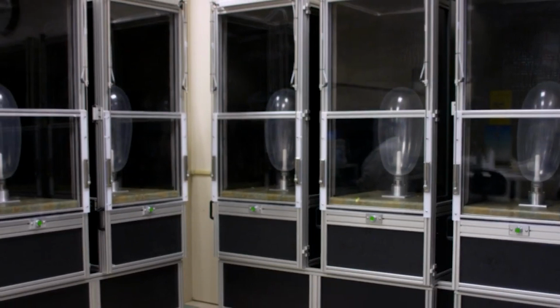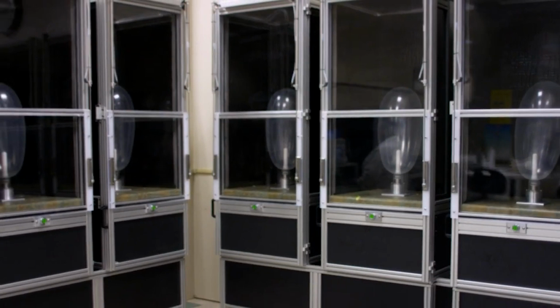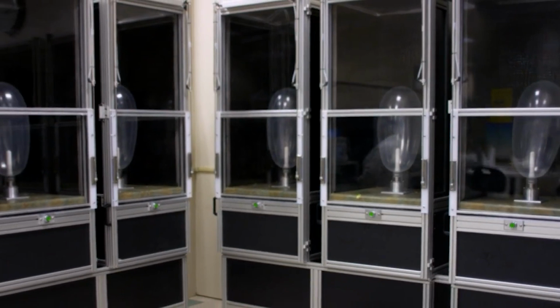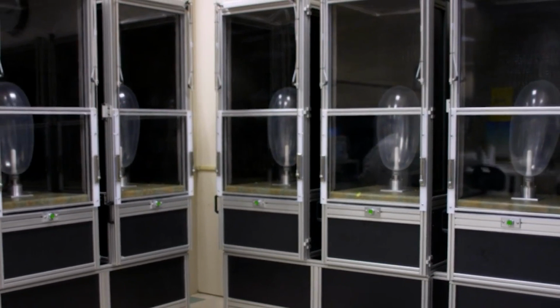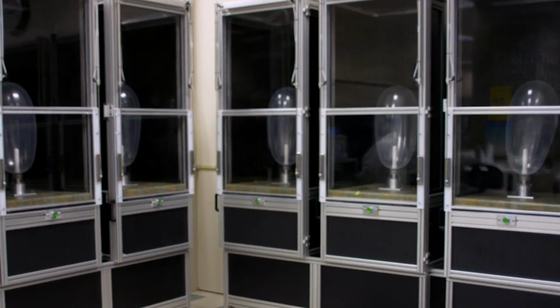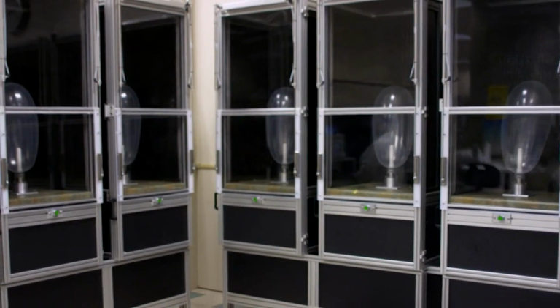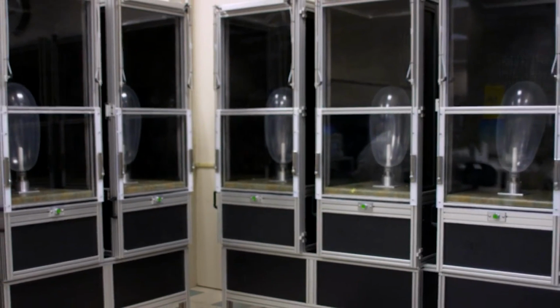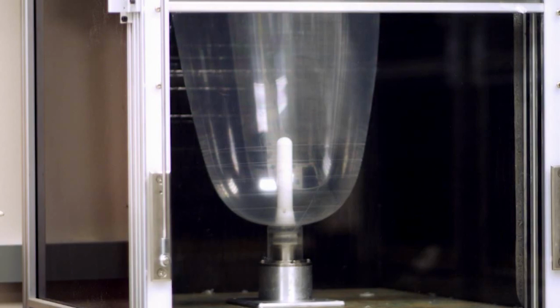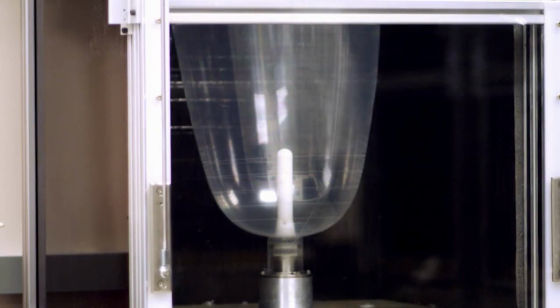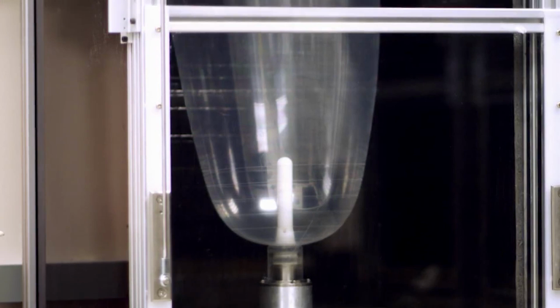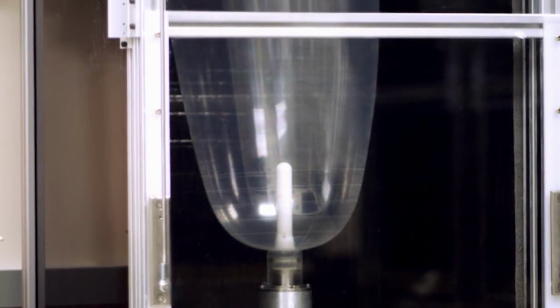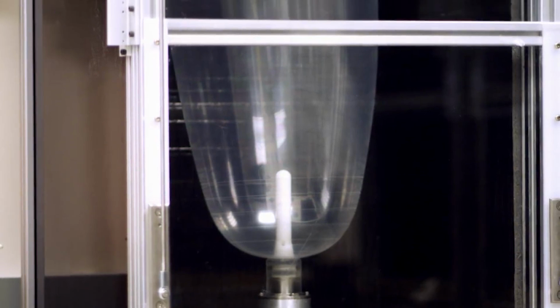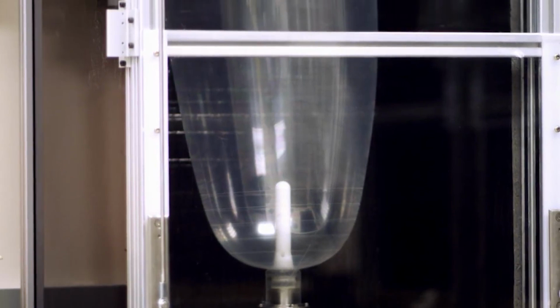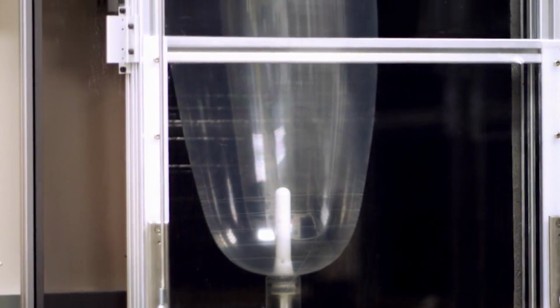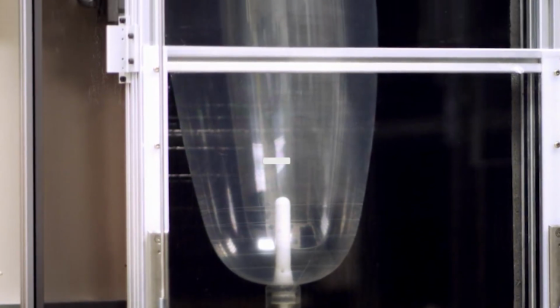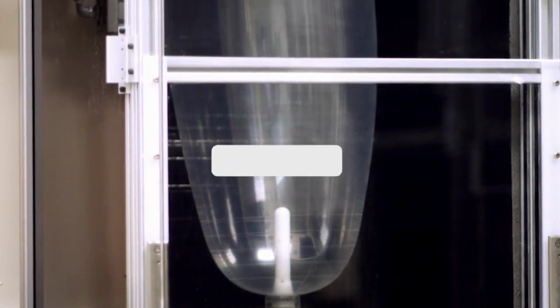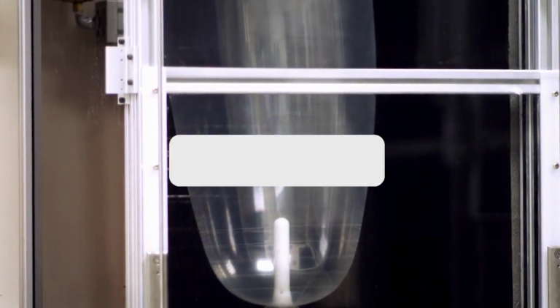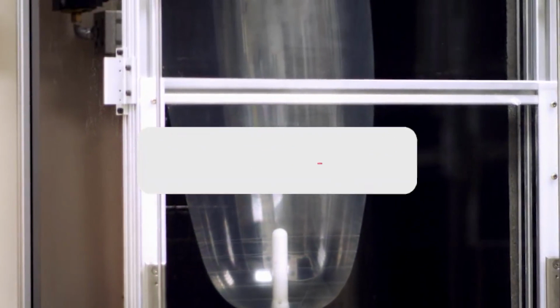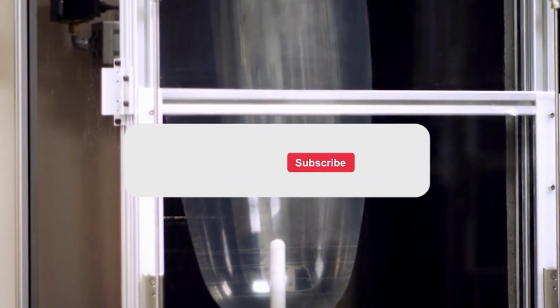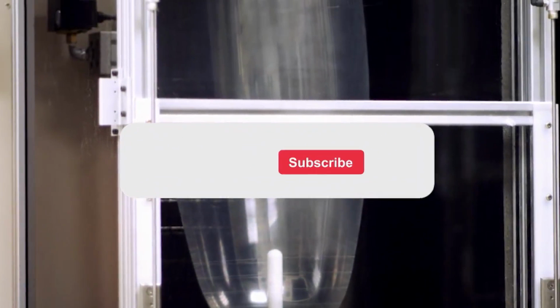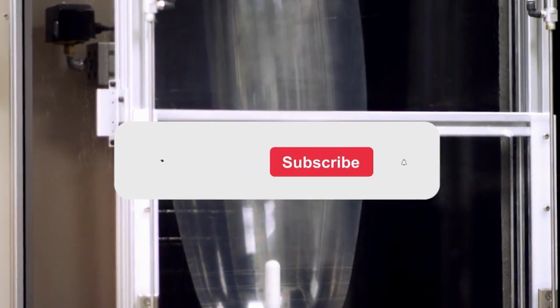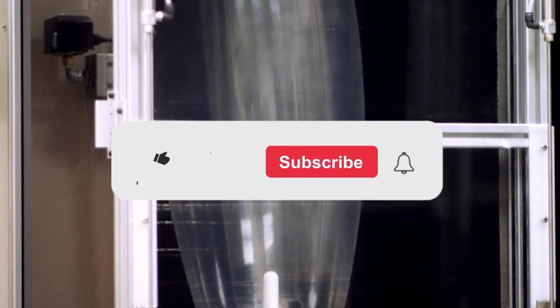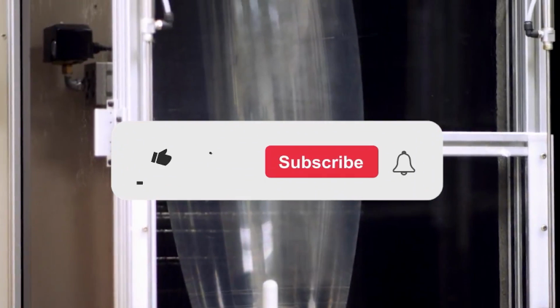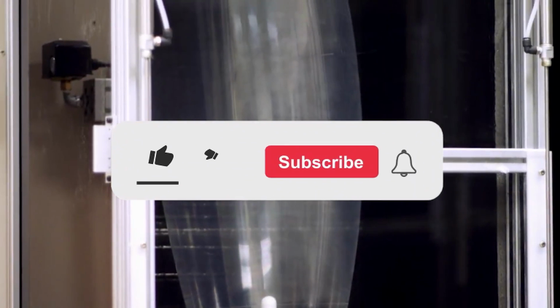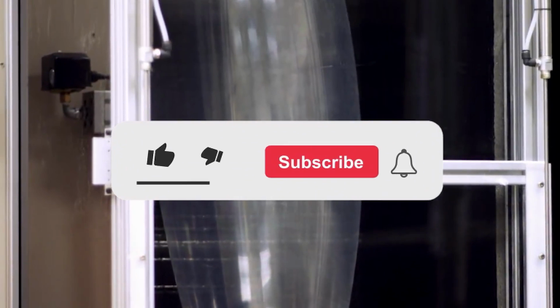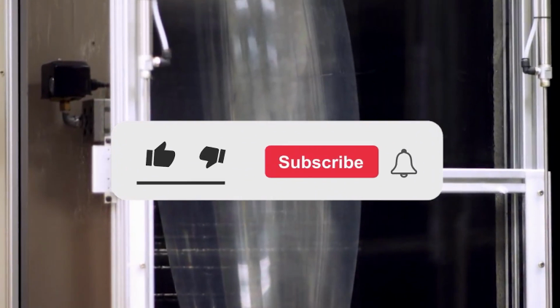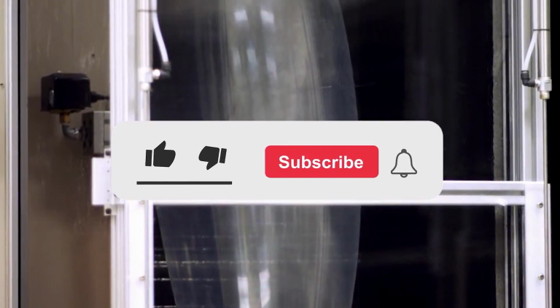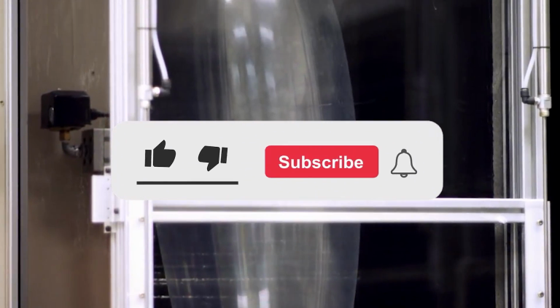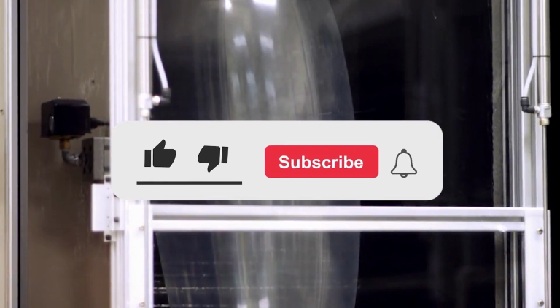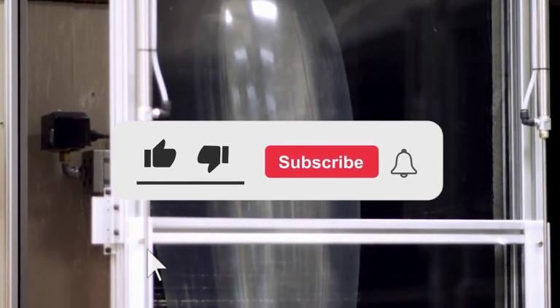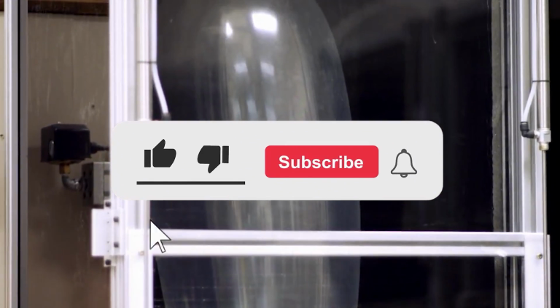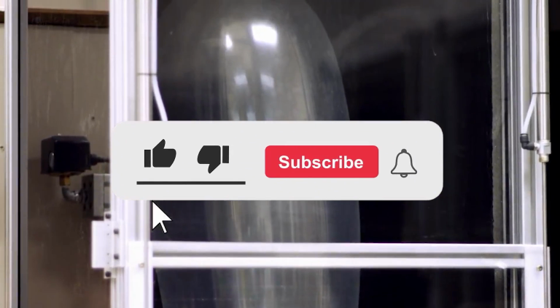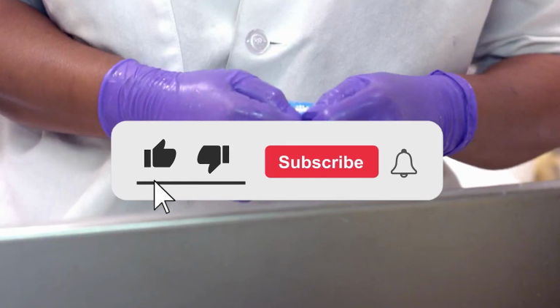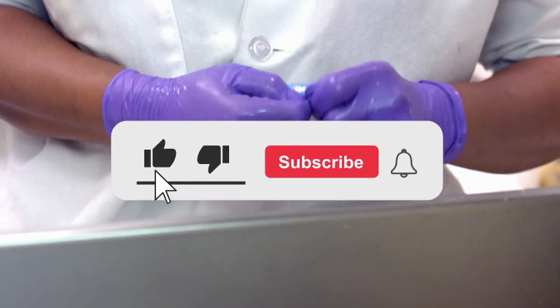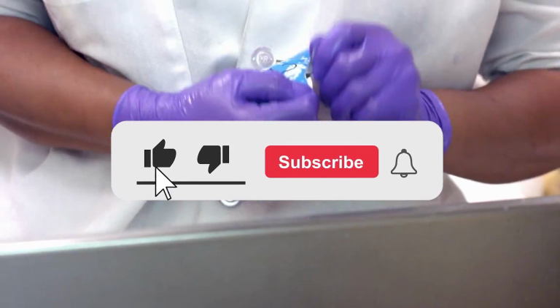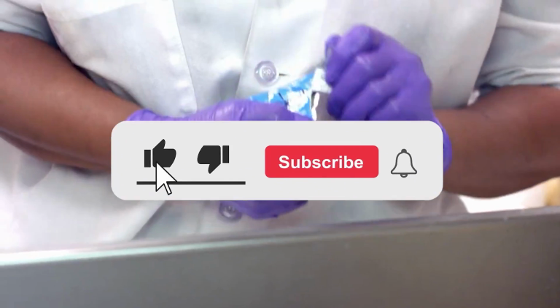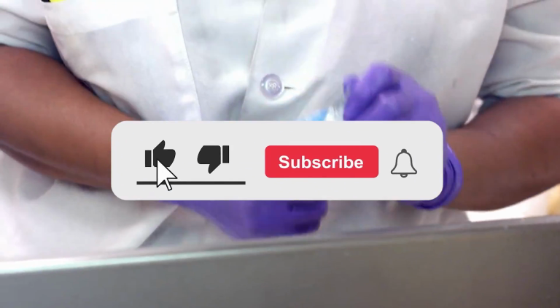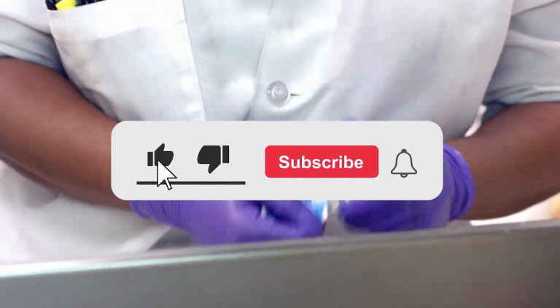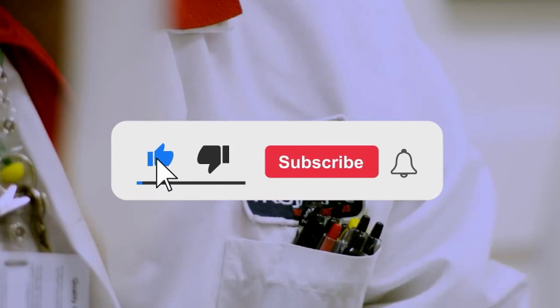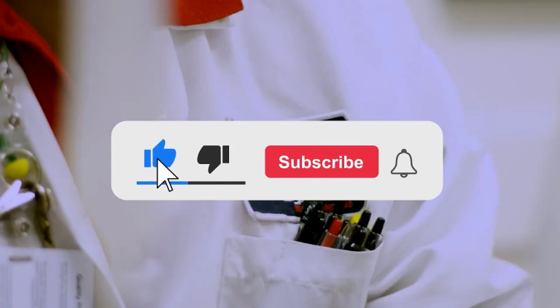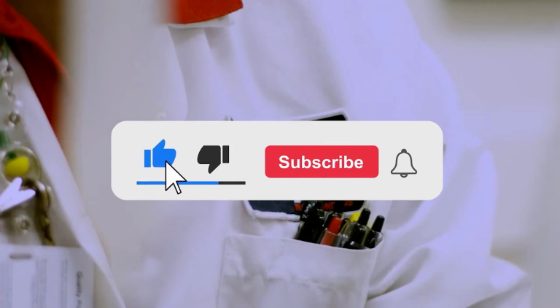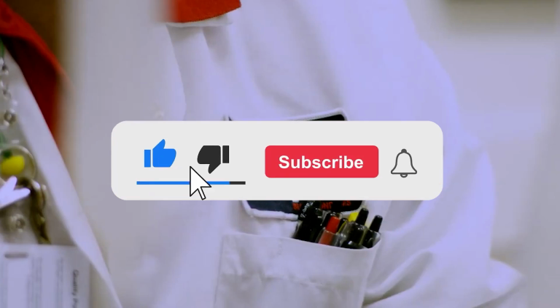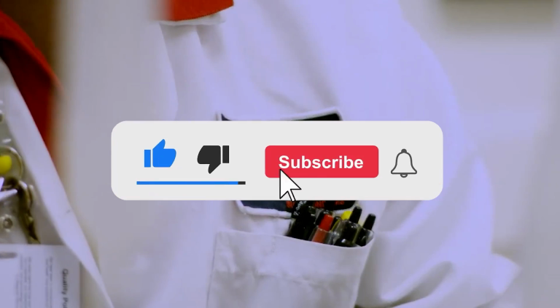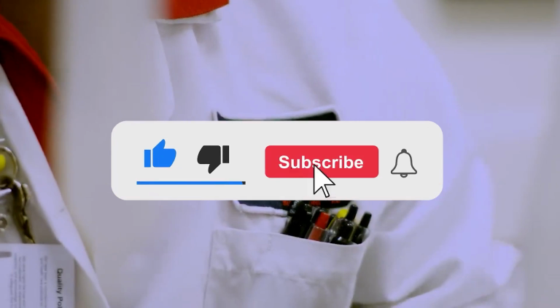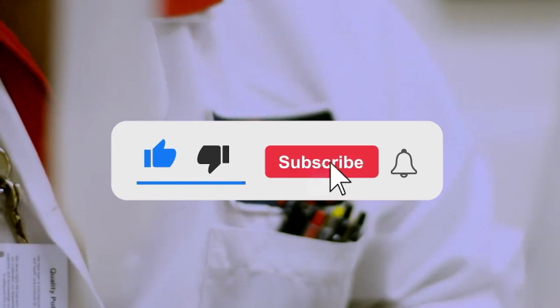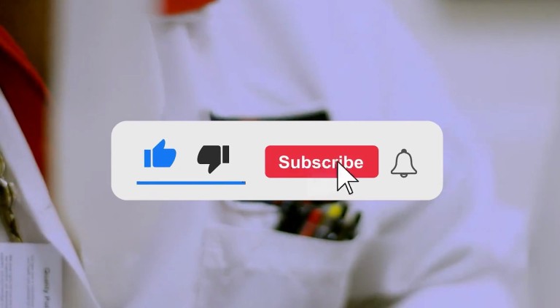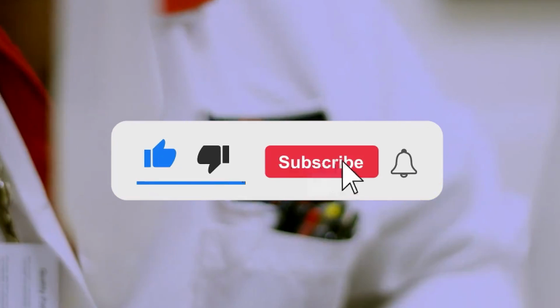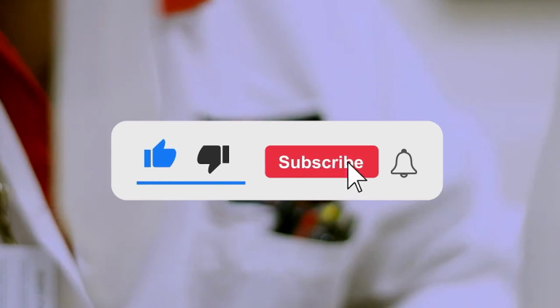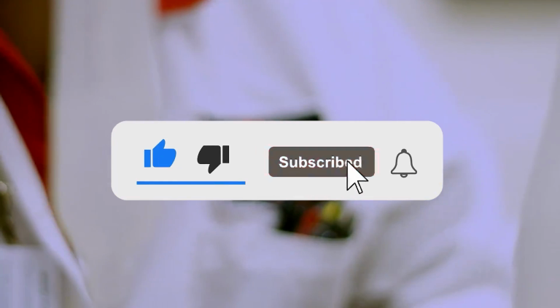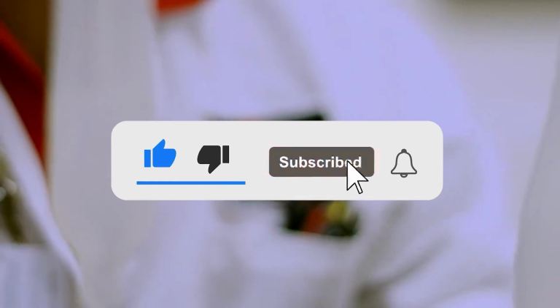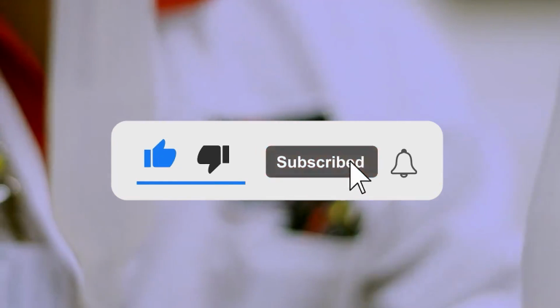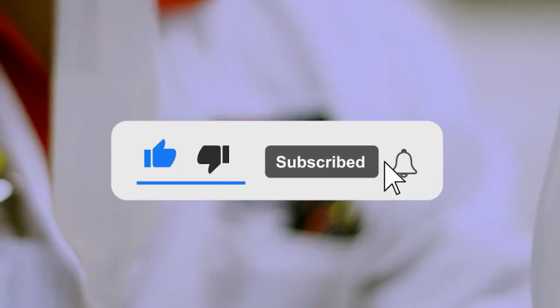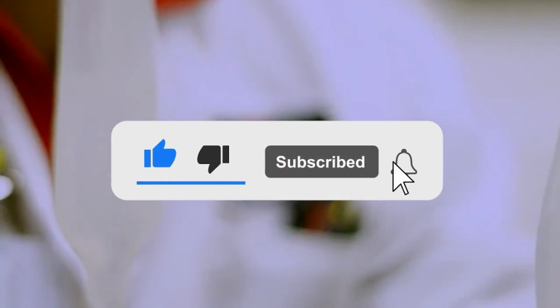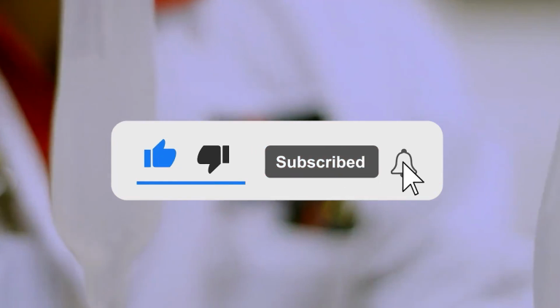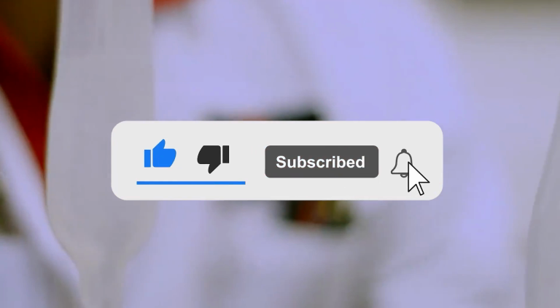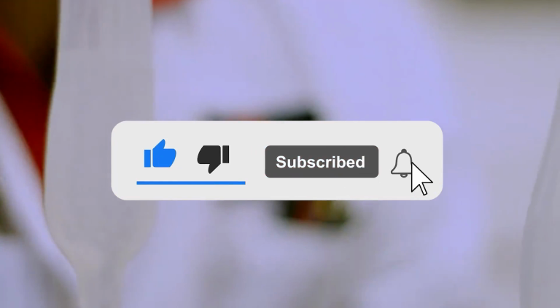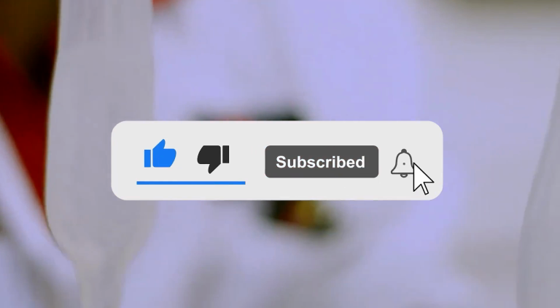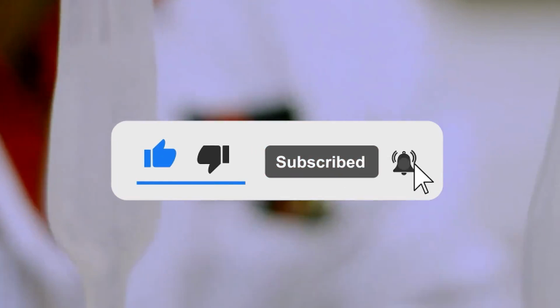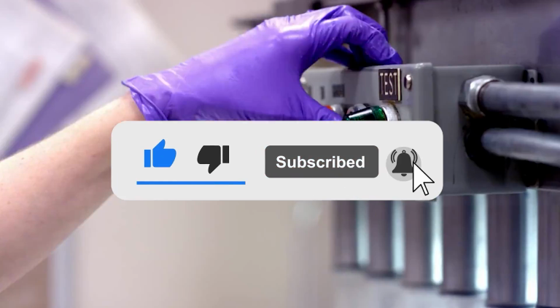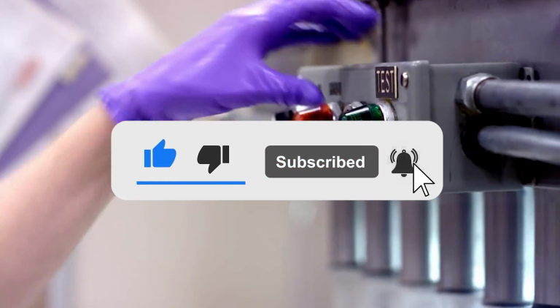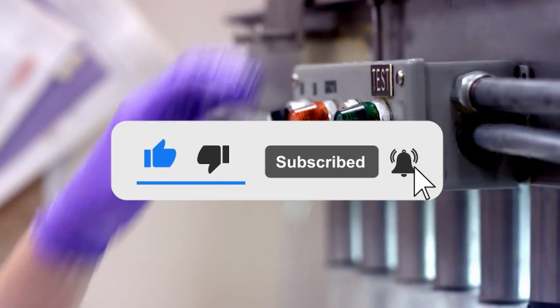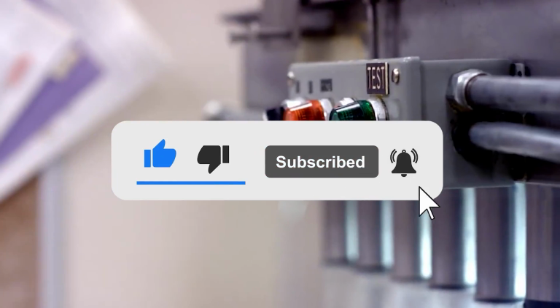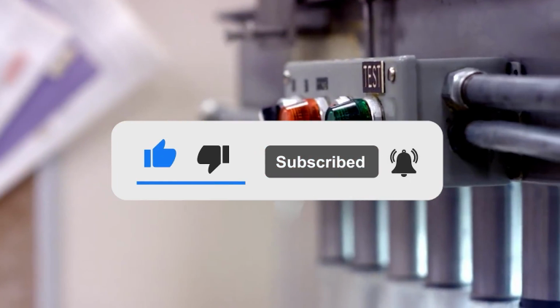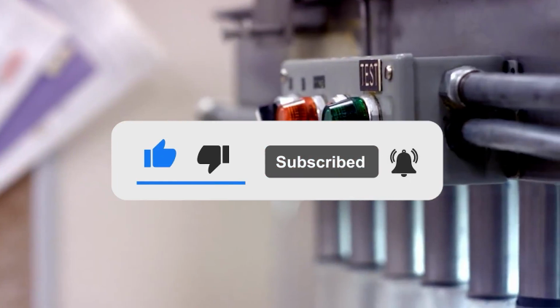And there you have it — the journey of how condoms are made. If you enjoyed learning about this process, keep your eyes peeled for the next one on our channel.